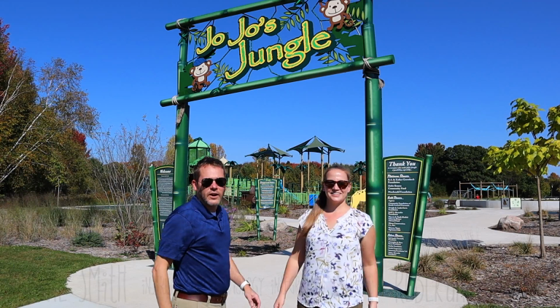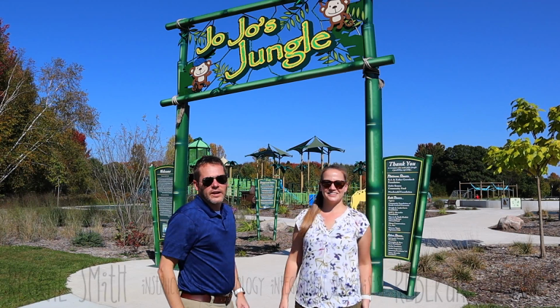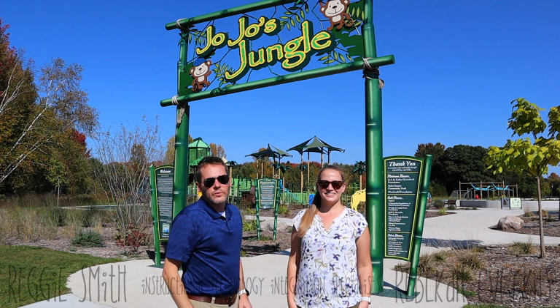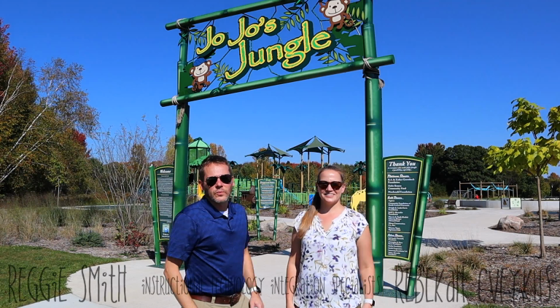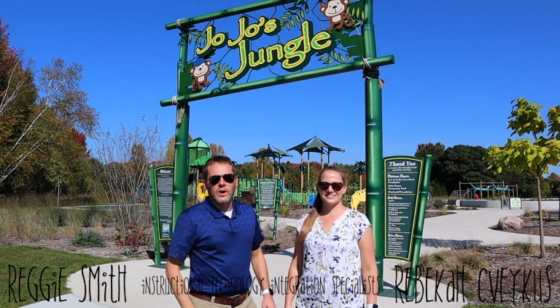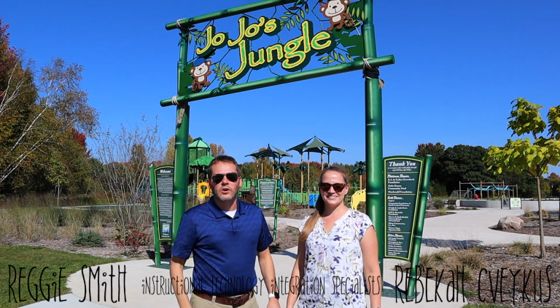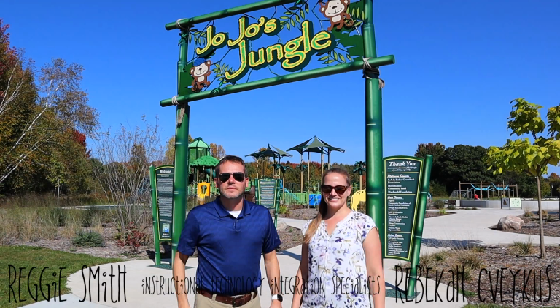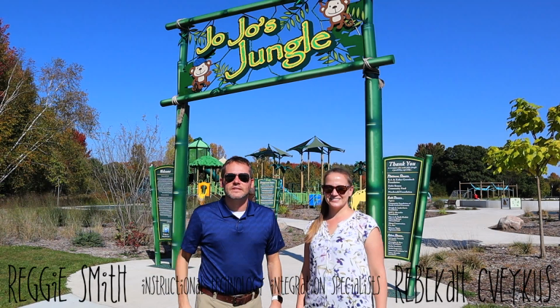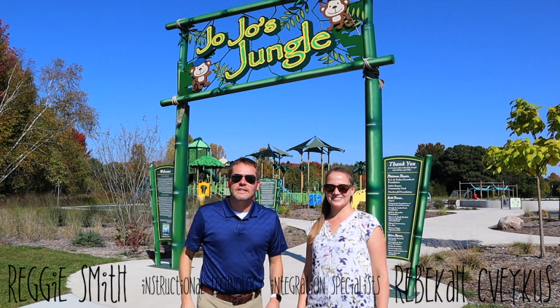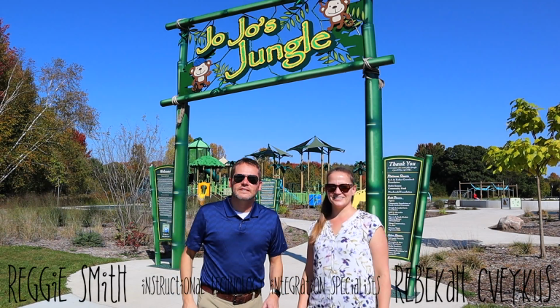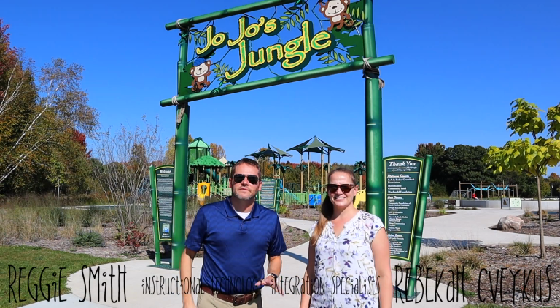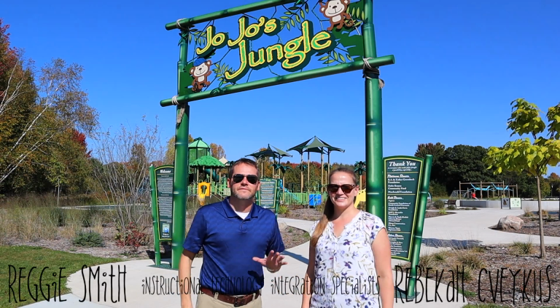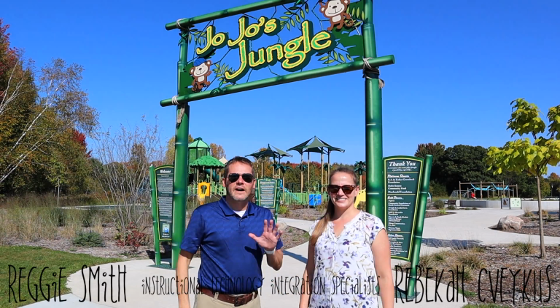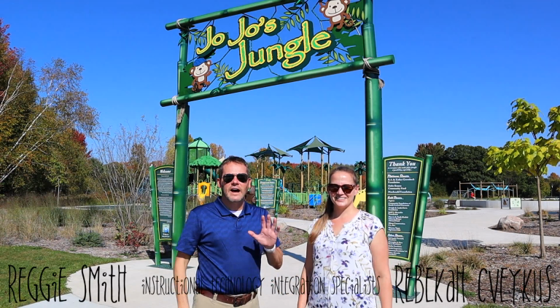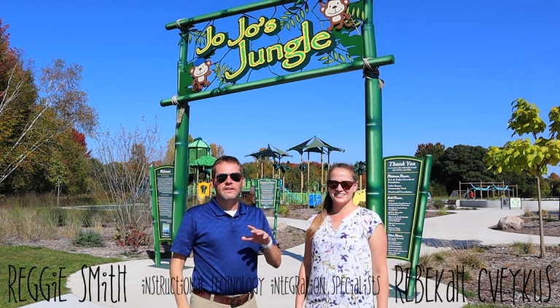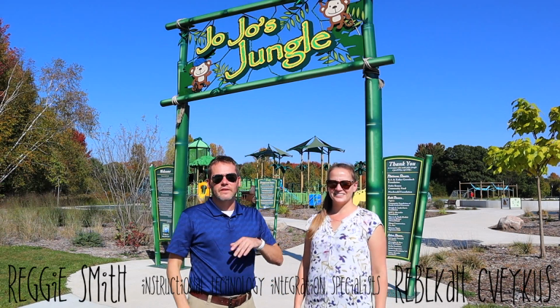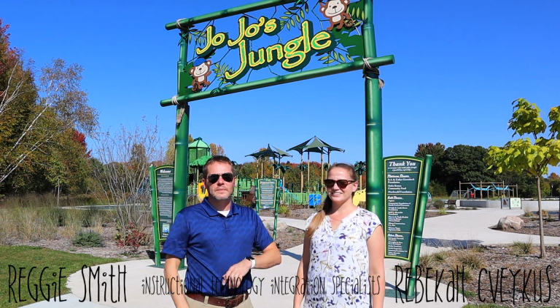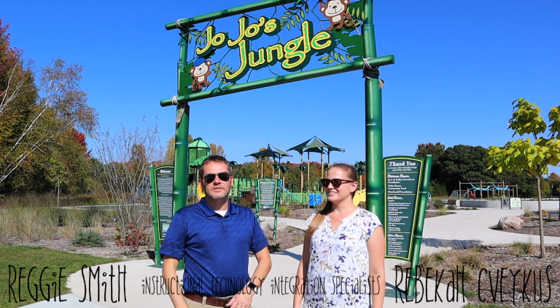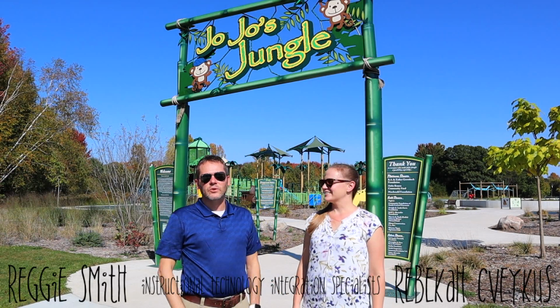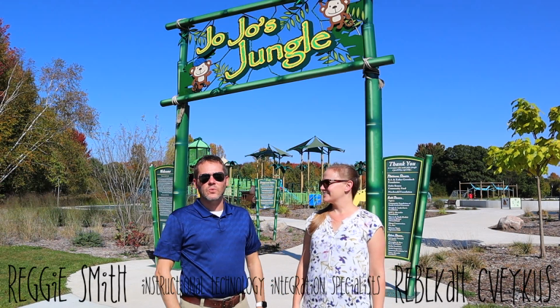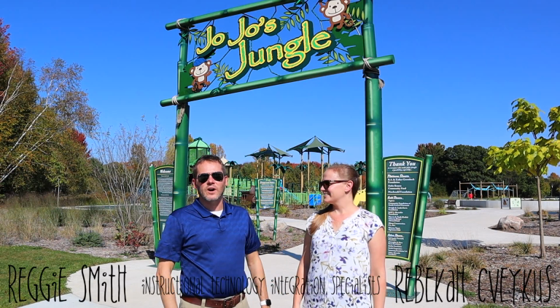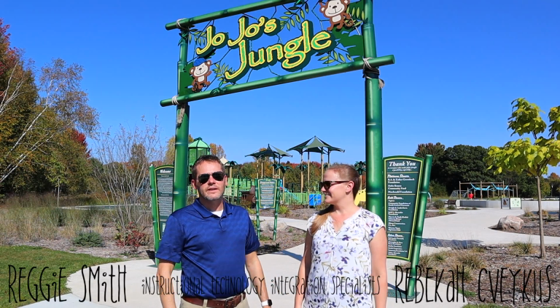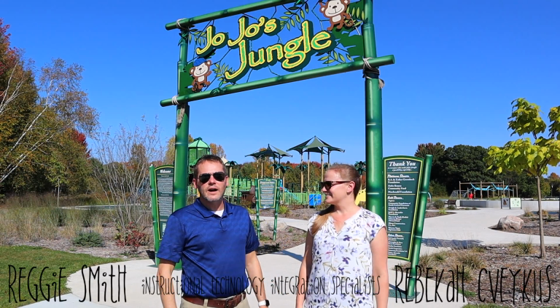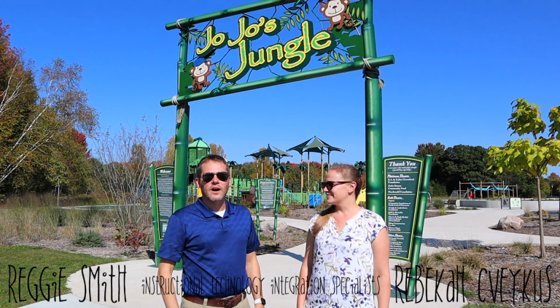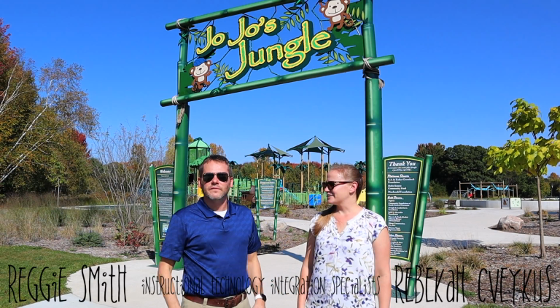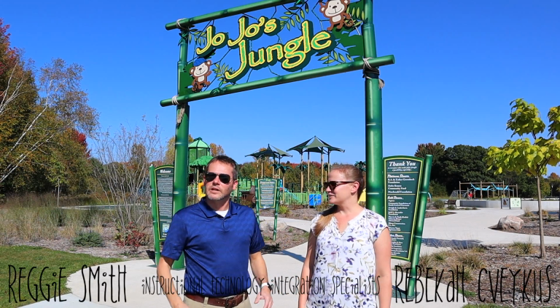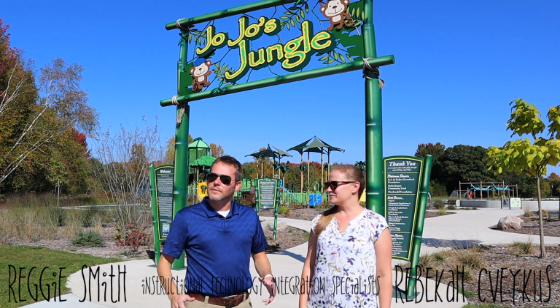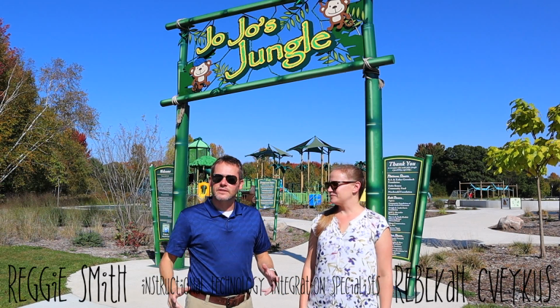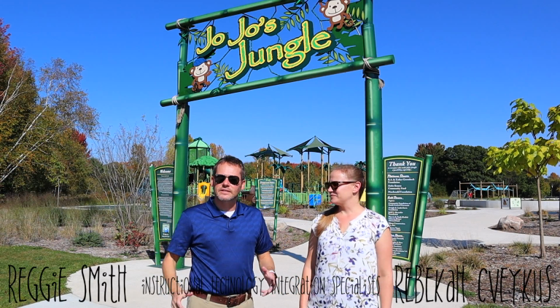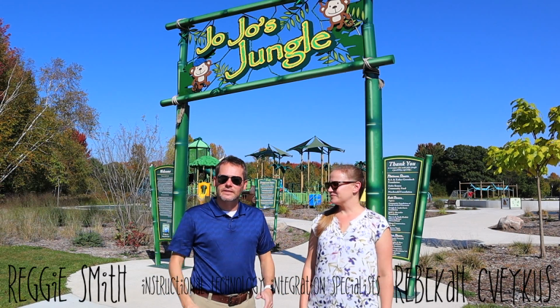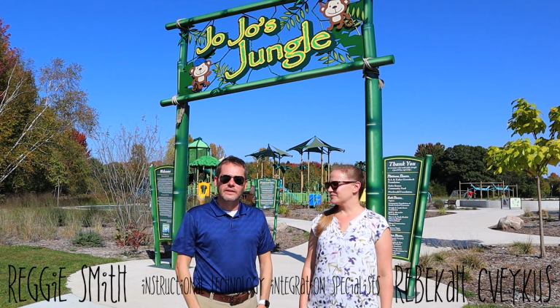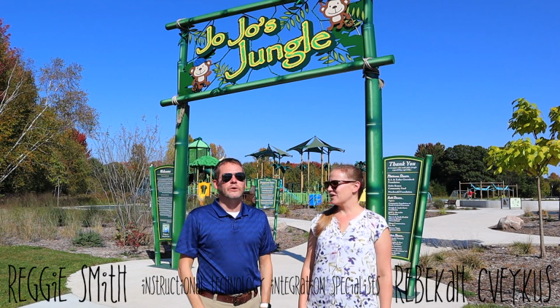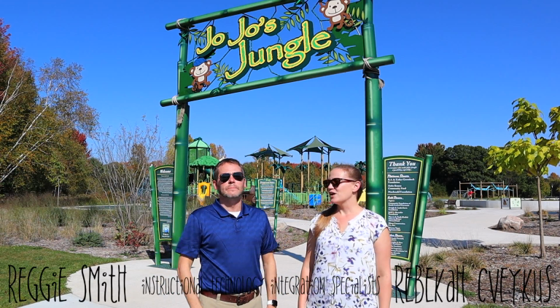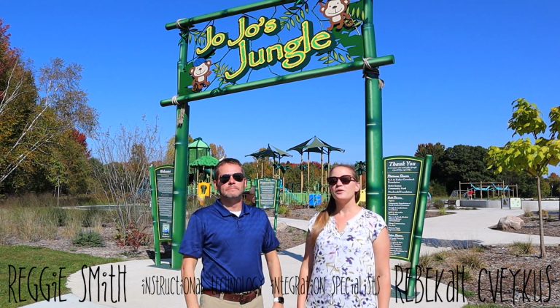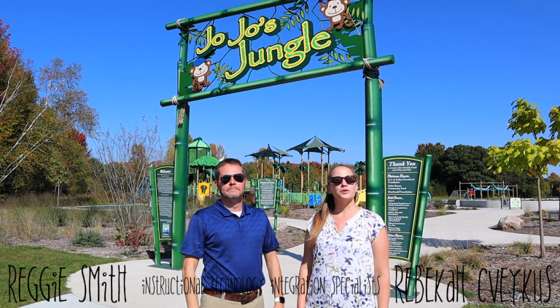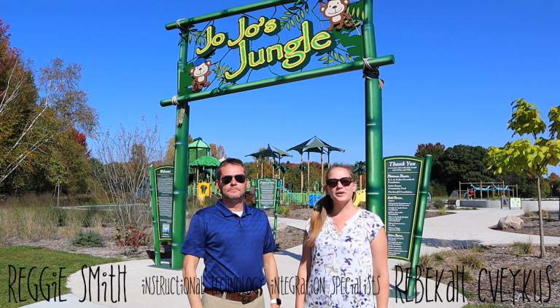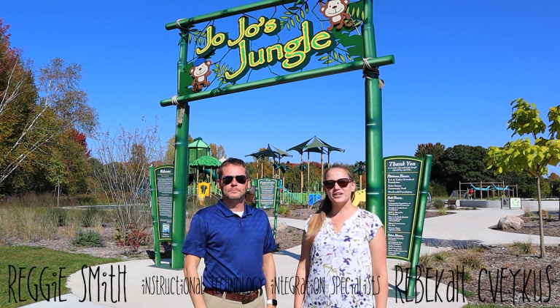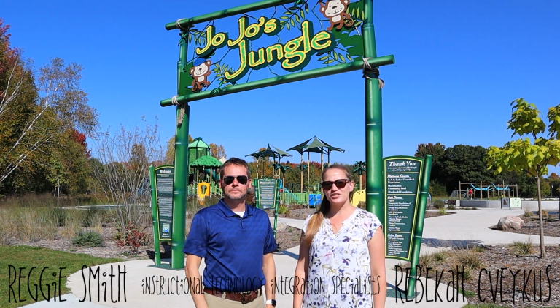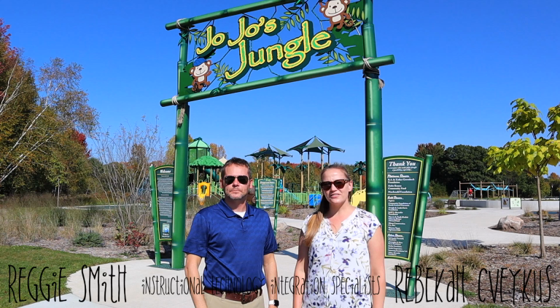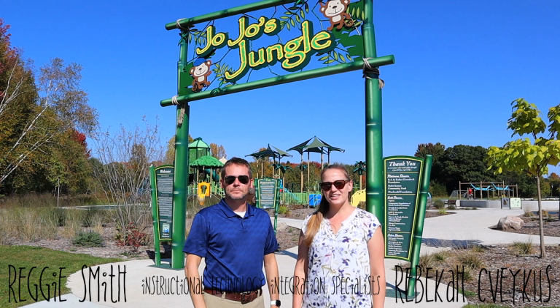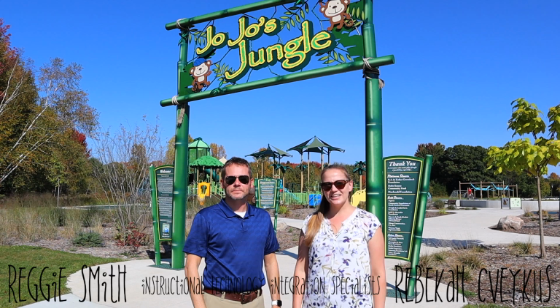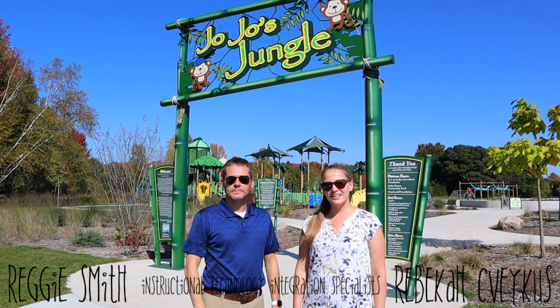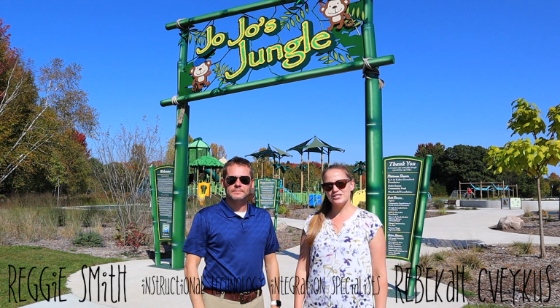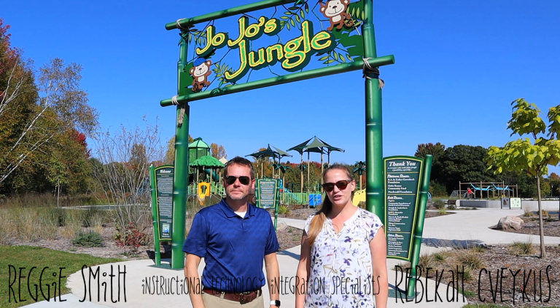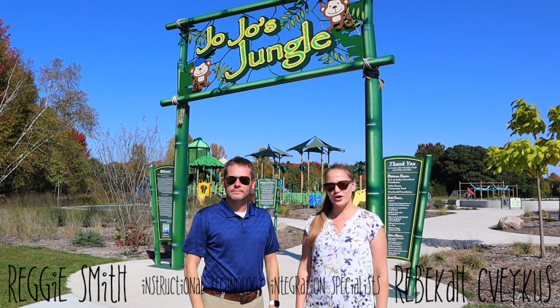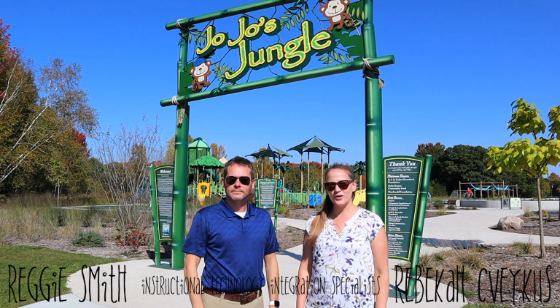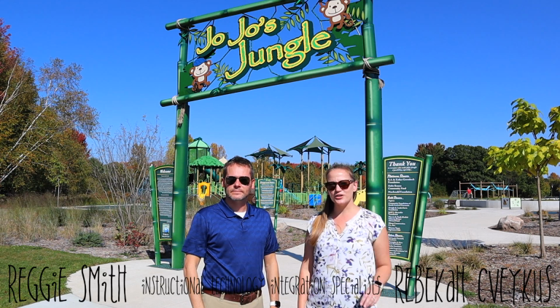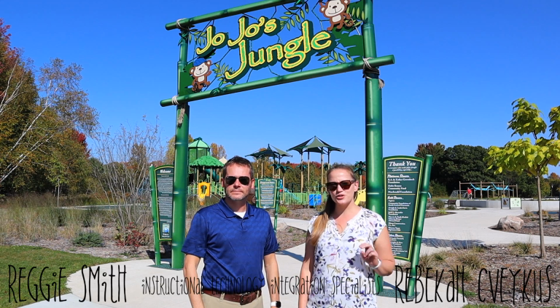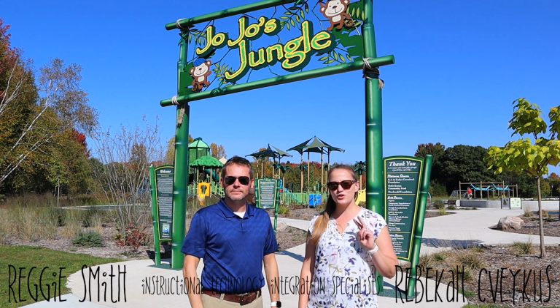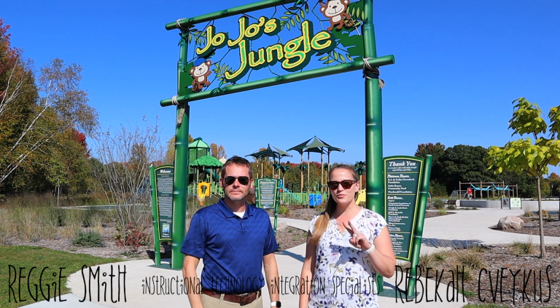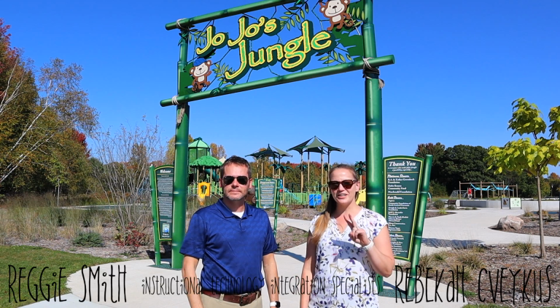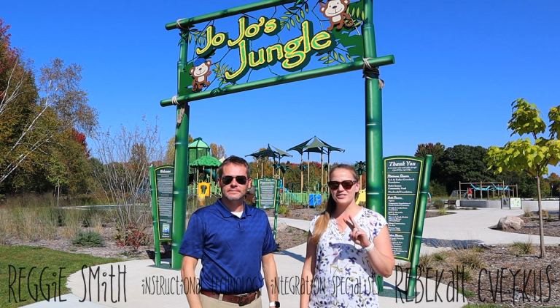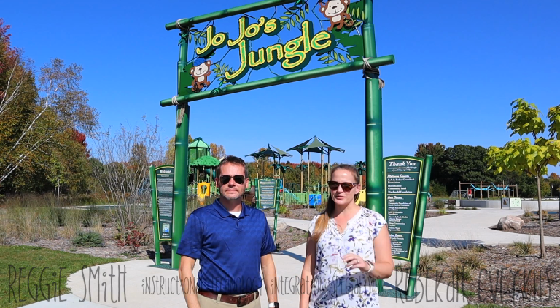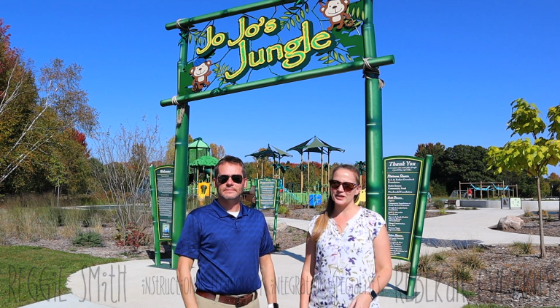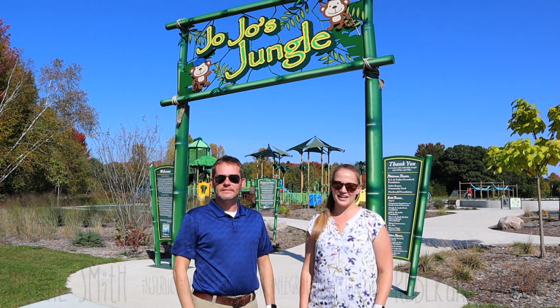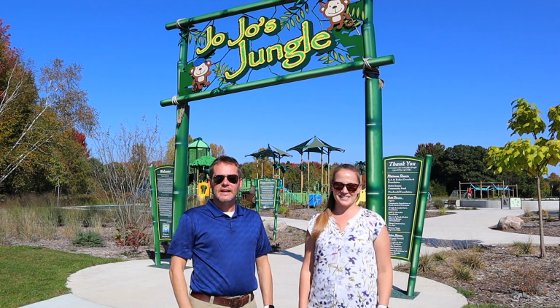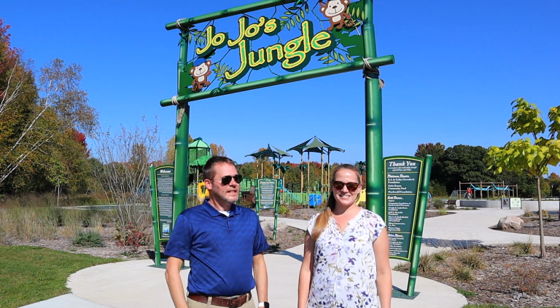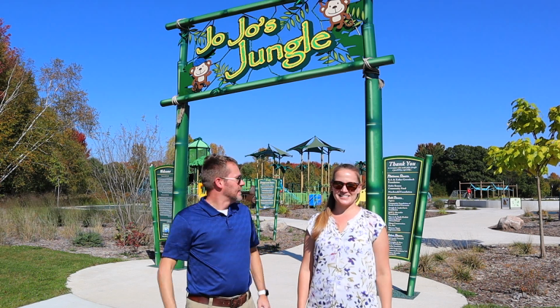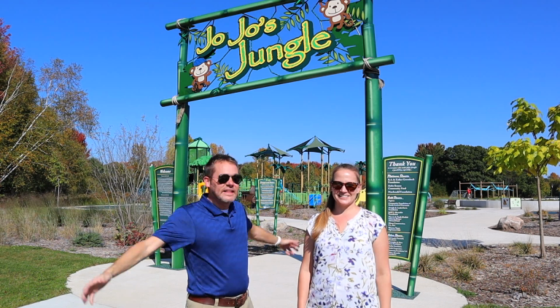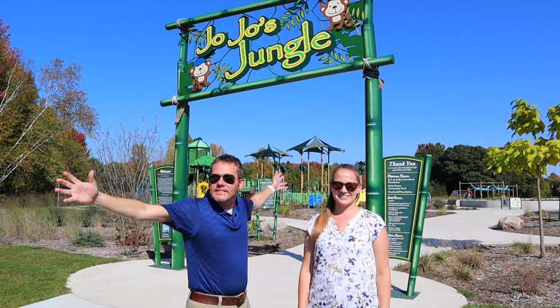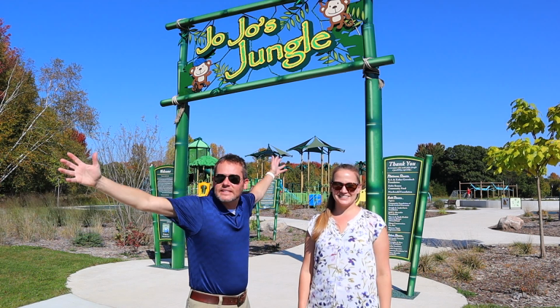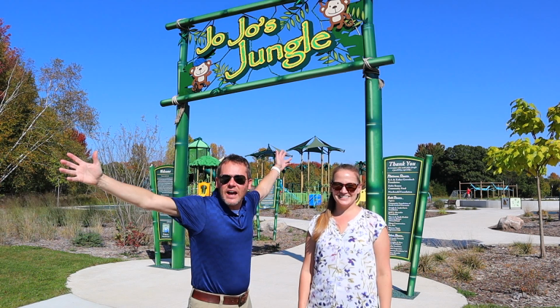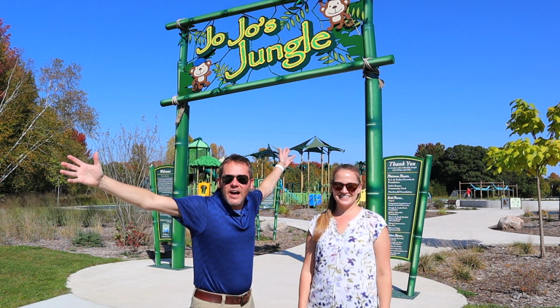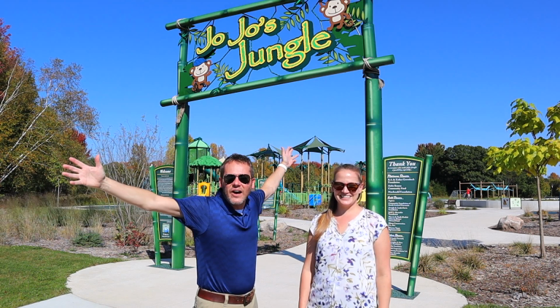Welcome to season five, episode one of WSD in the Loop, where we get you everything you need to know in two minutes or less. Let's go!